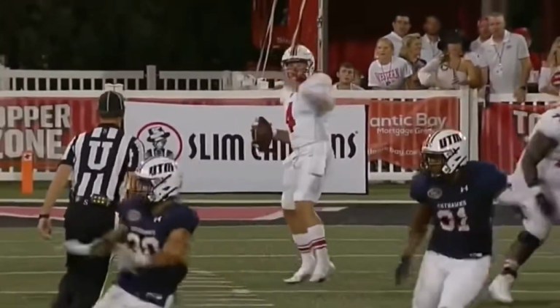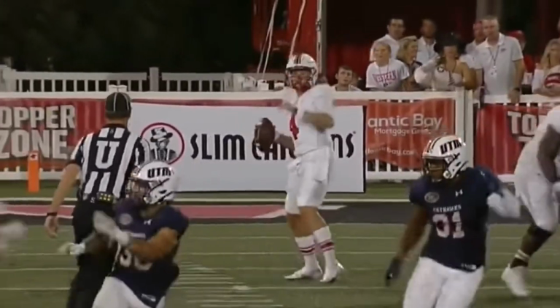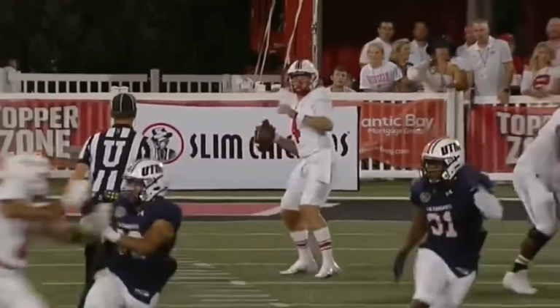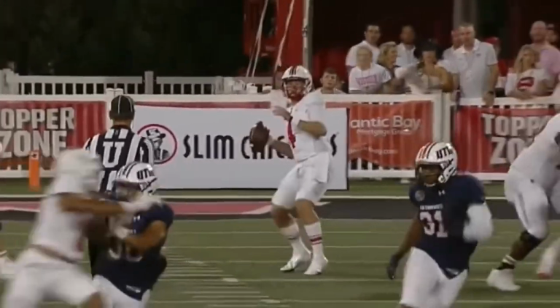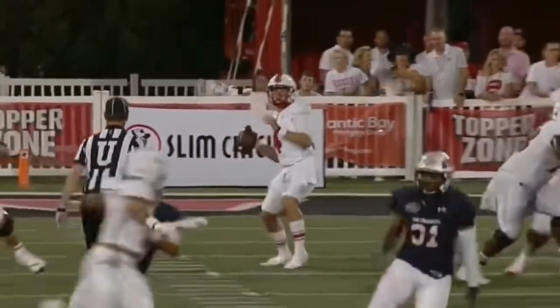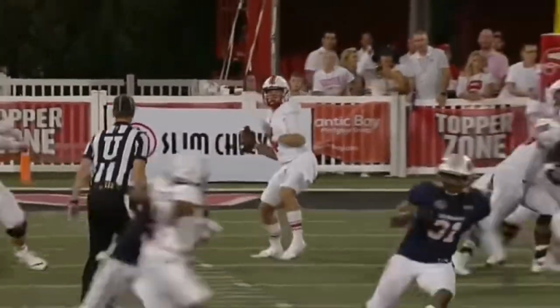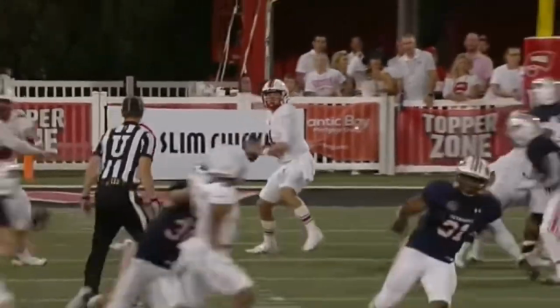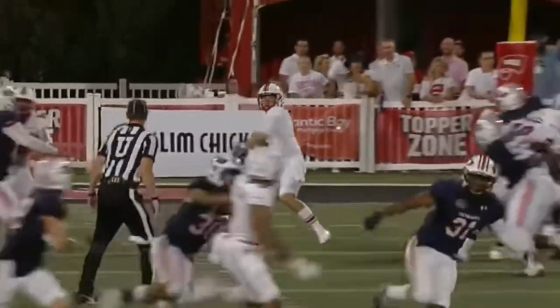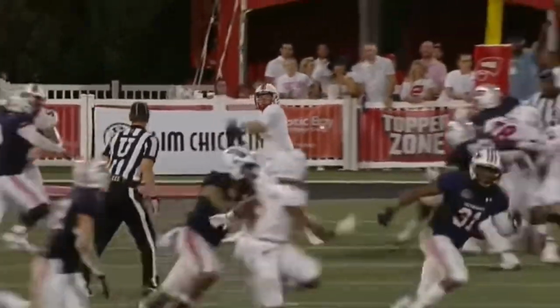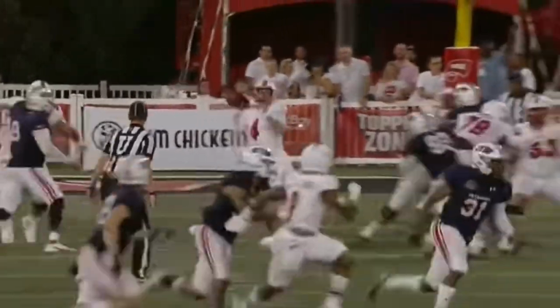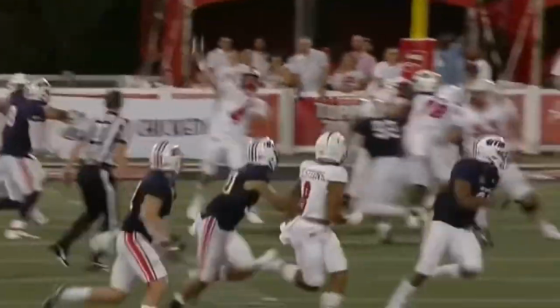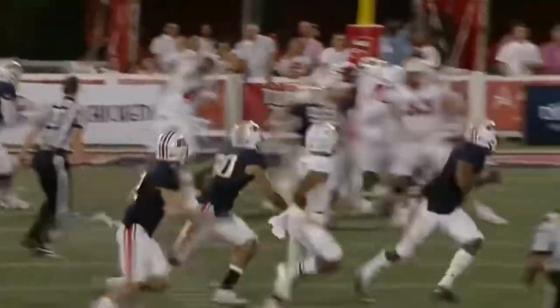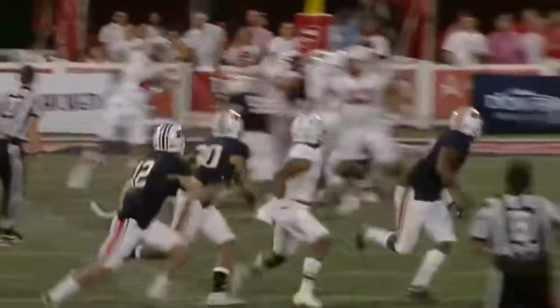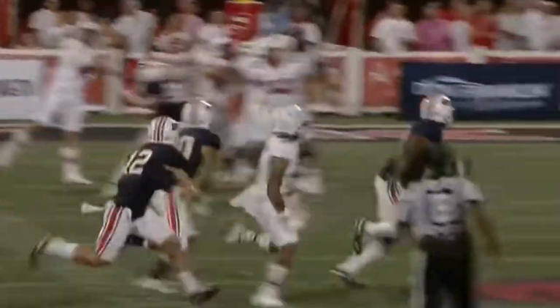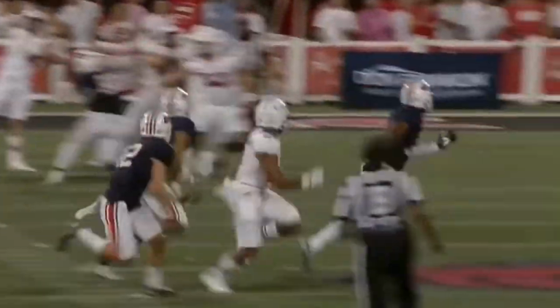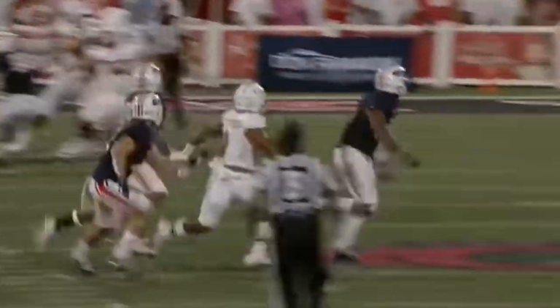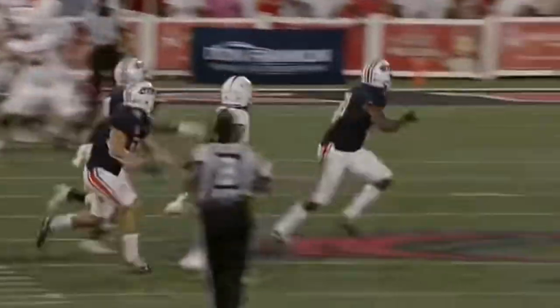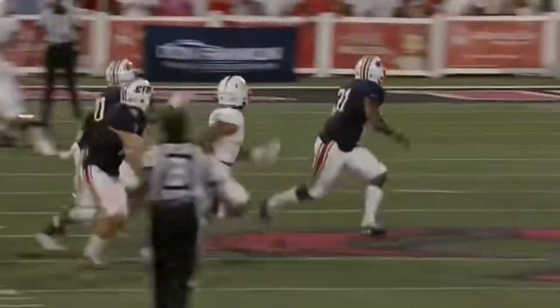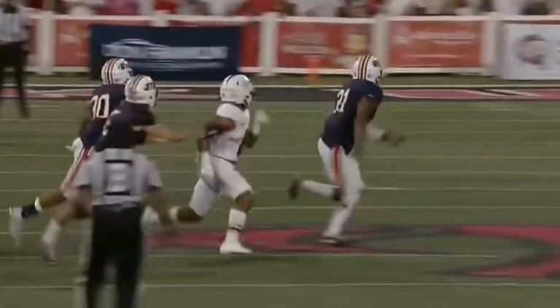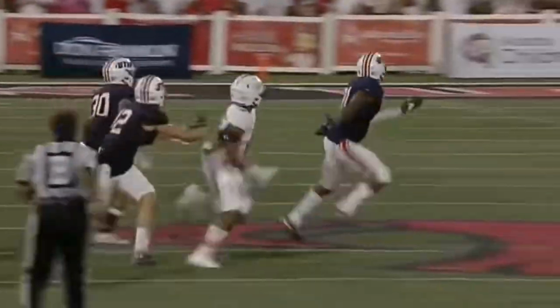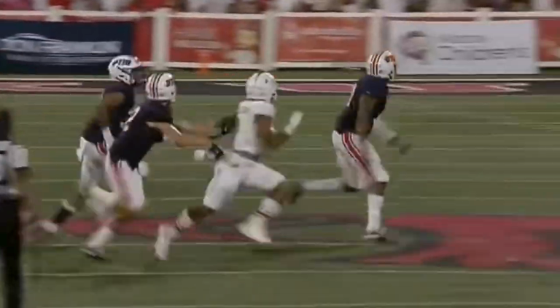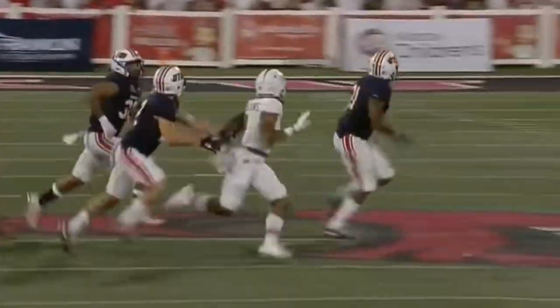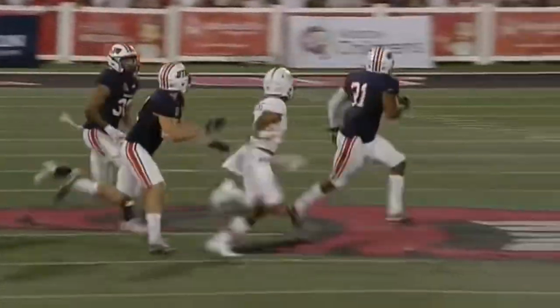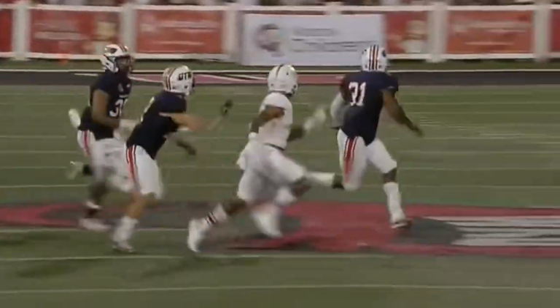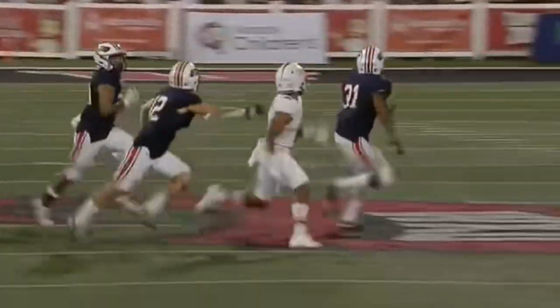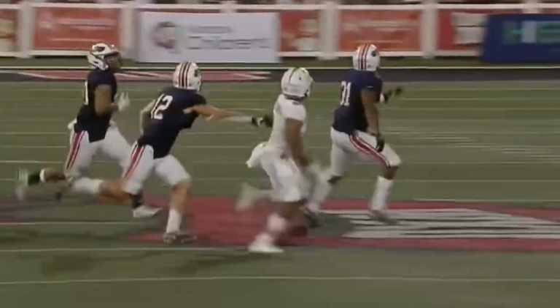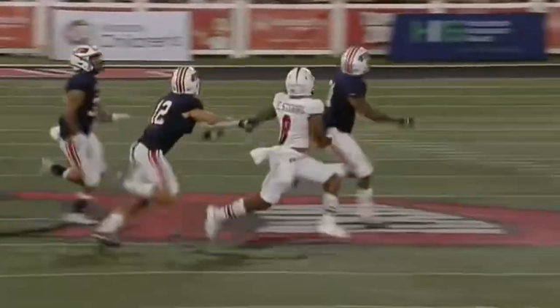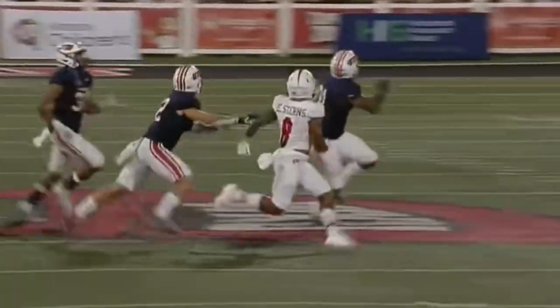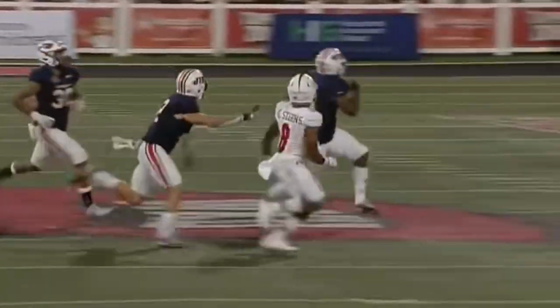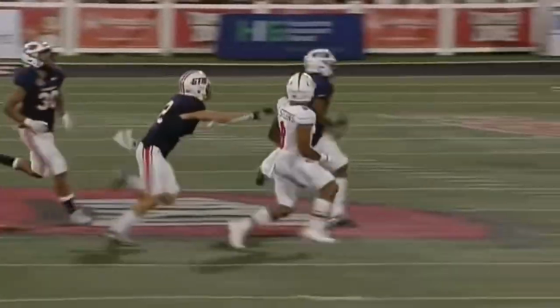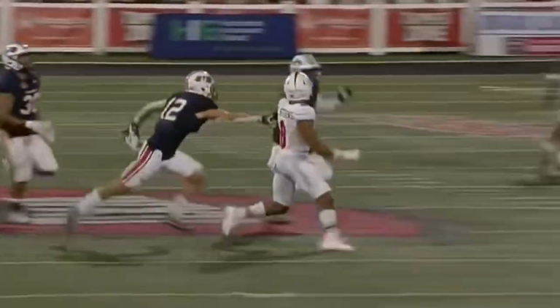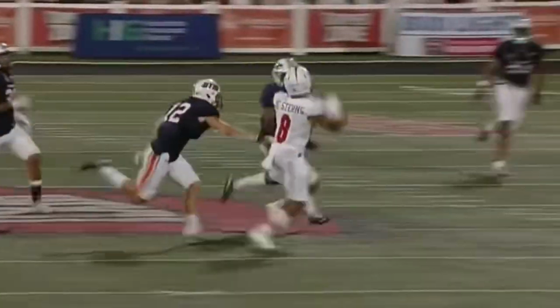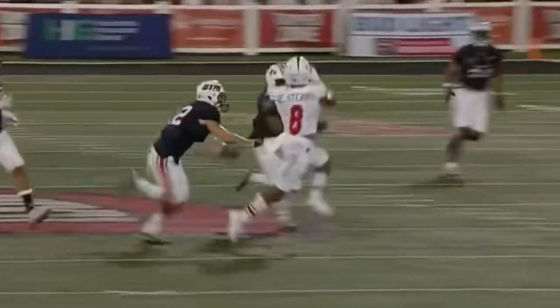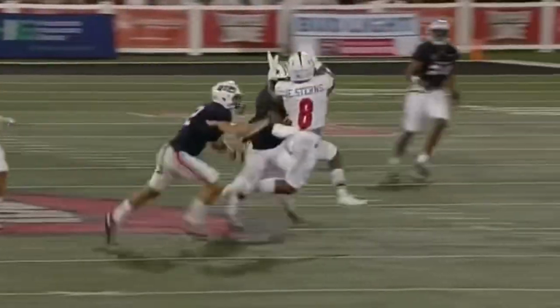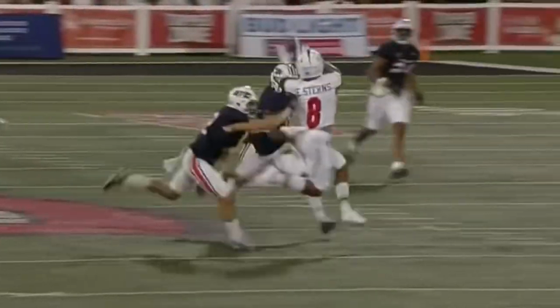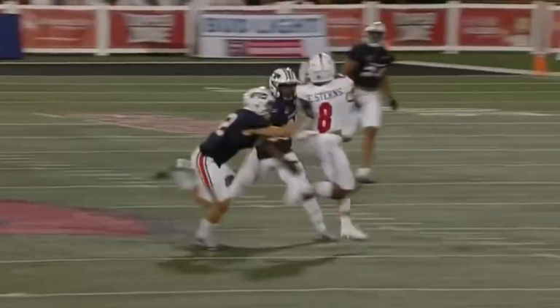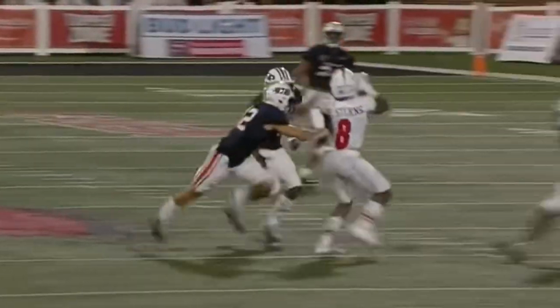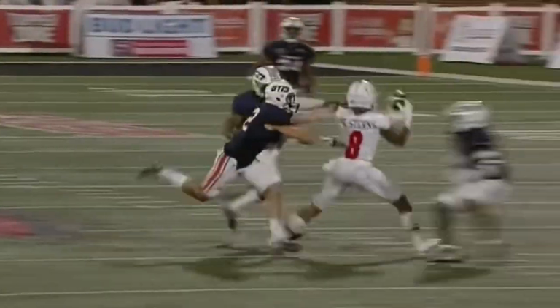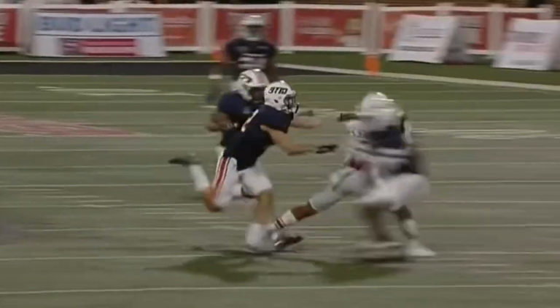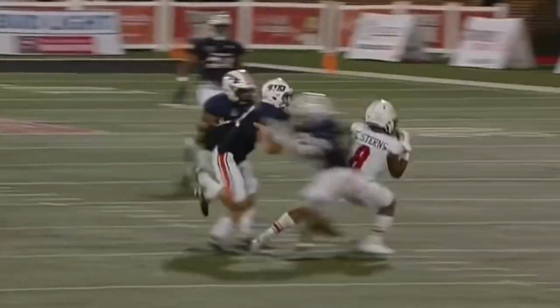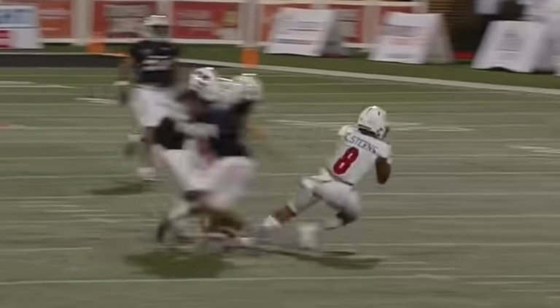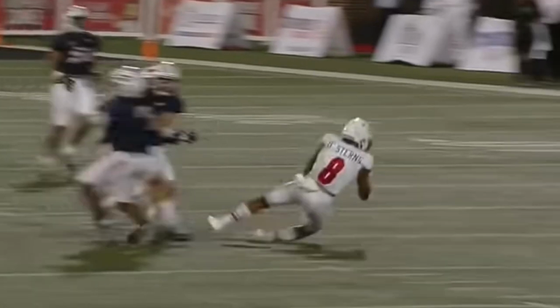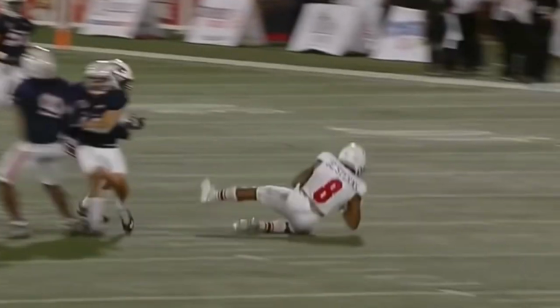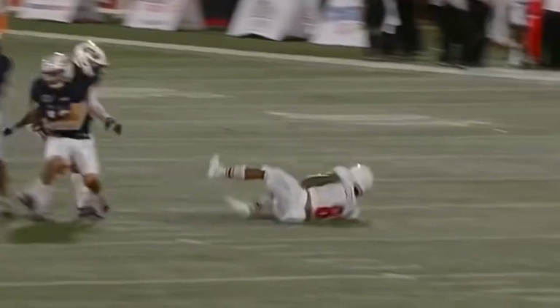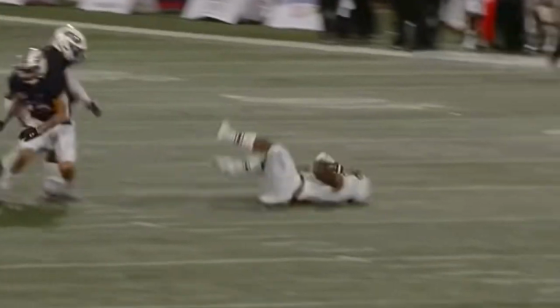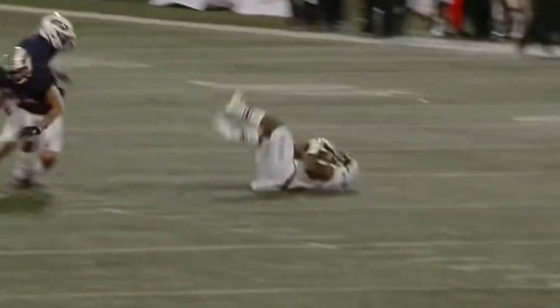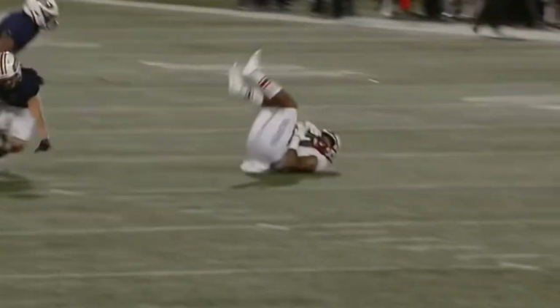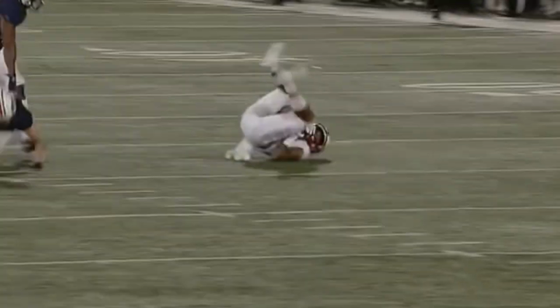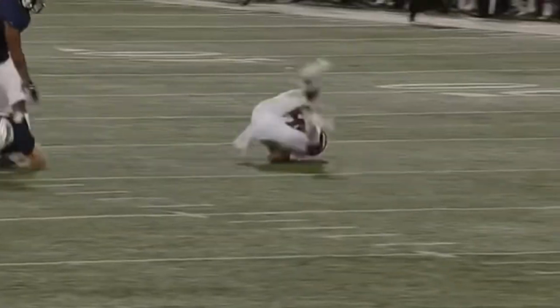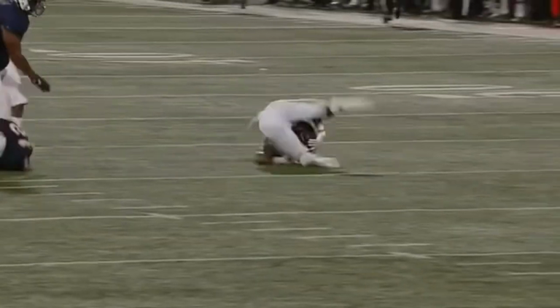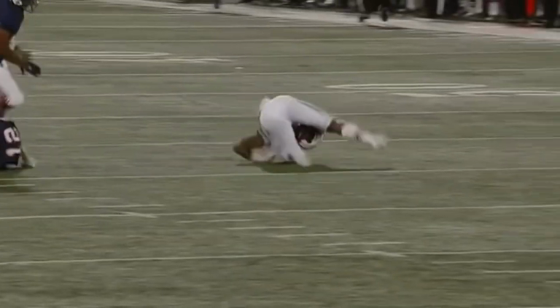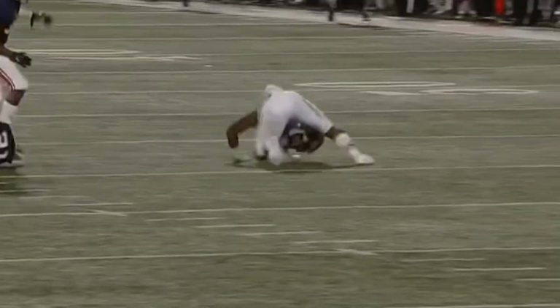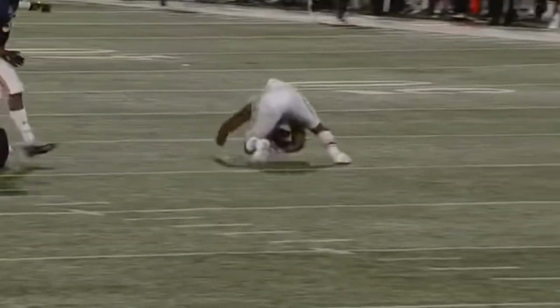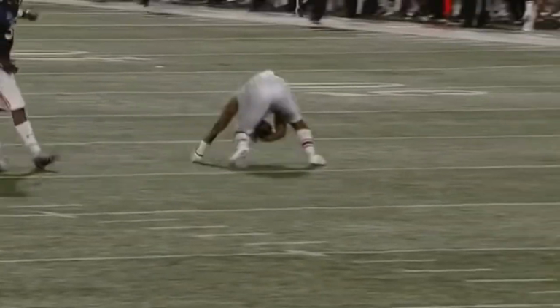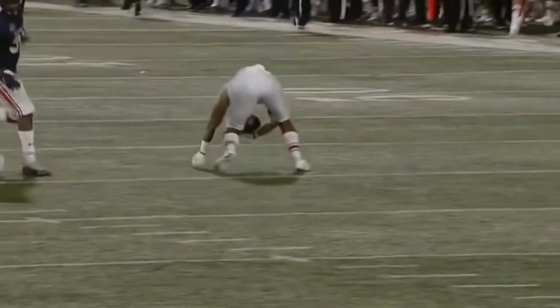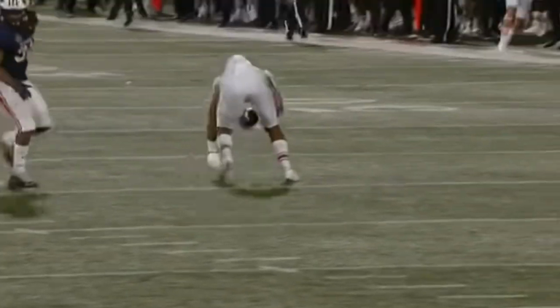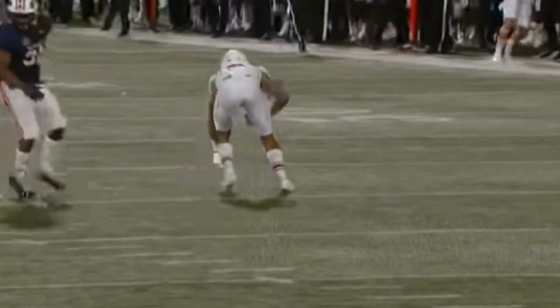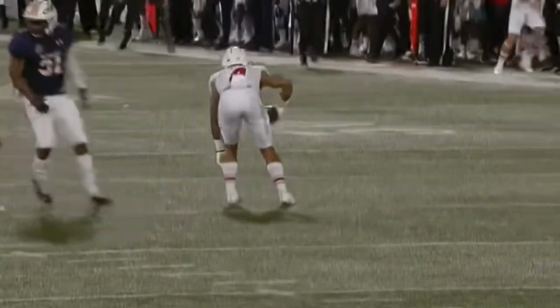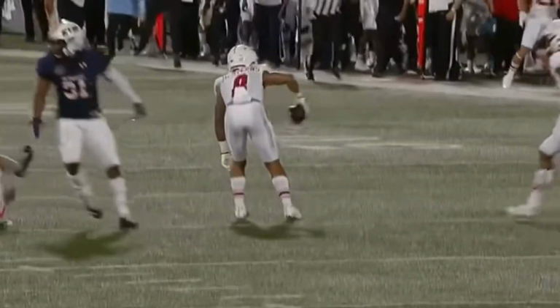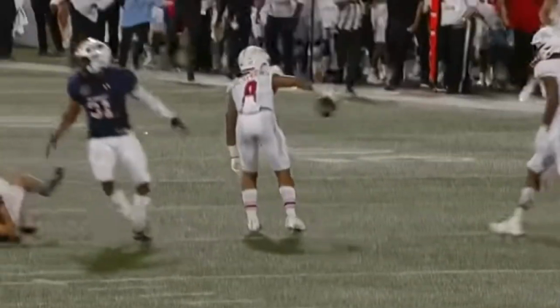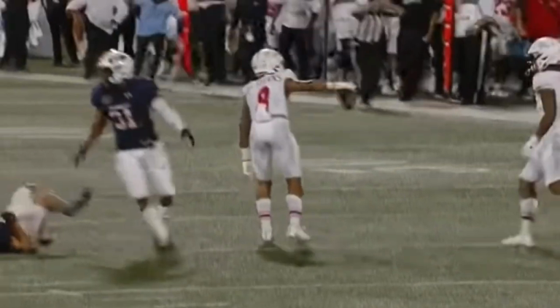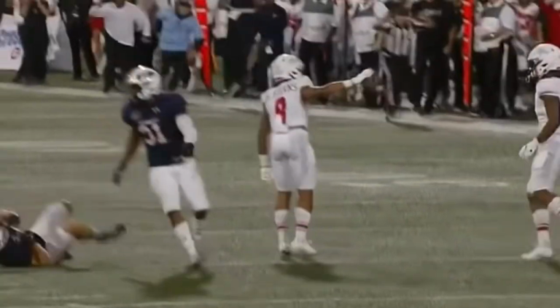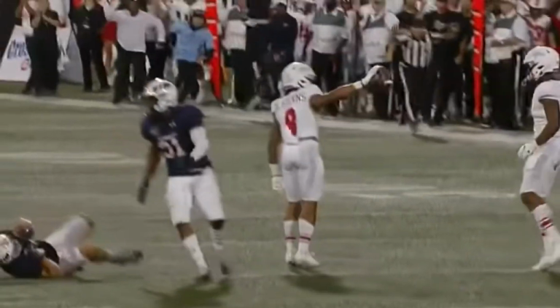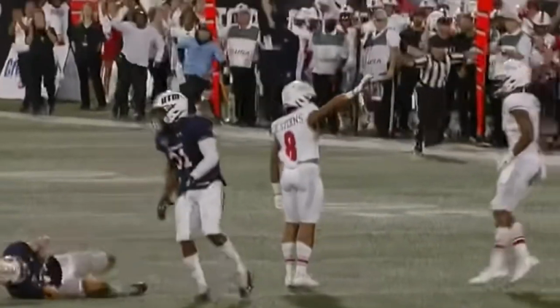Earlier, look at Zappi — now watch this, this is triple coverage, and still comes up with the football. Oh my.